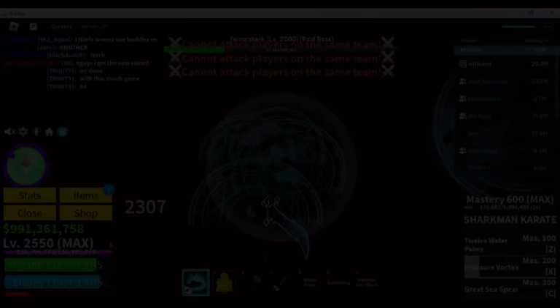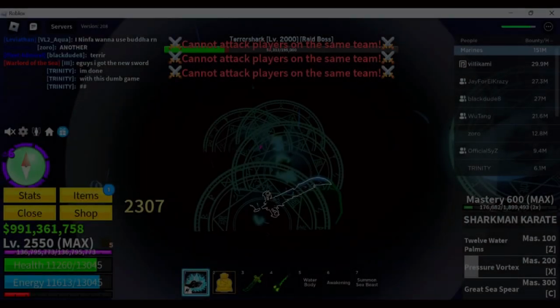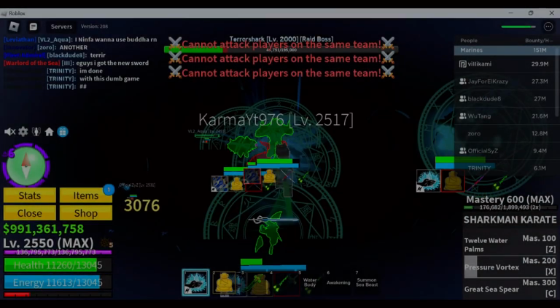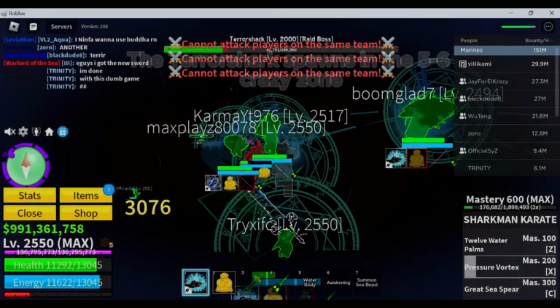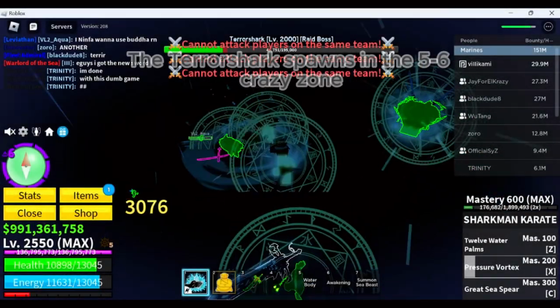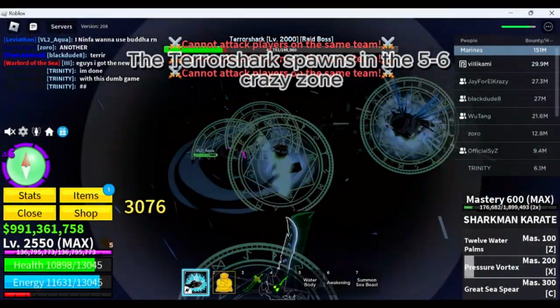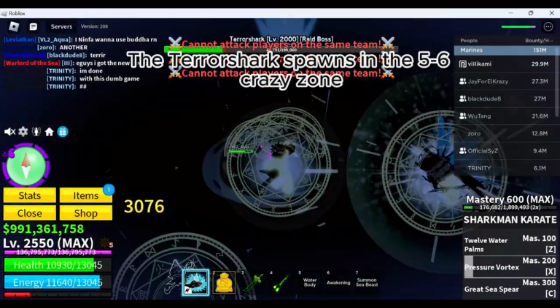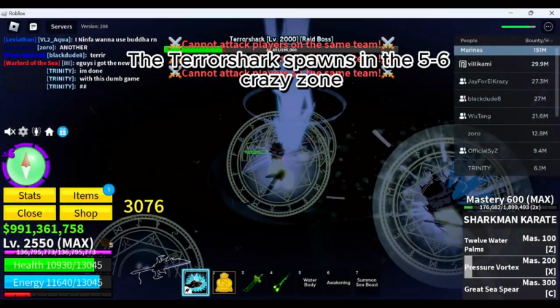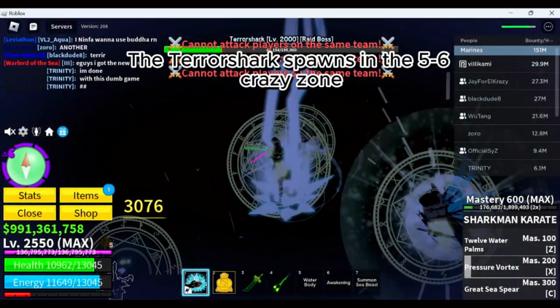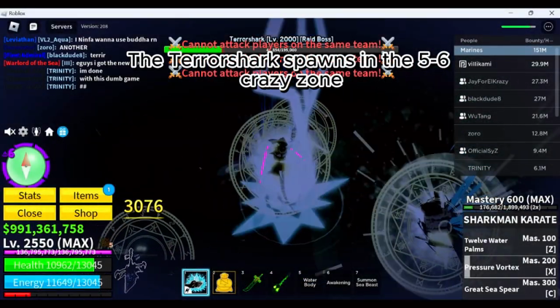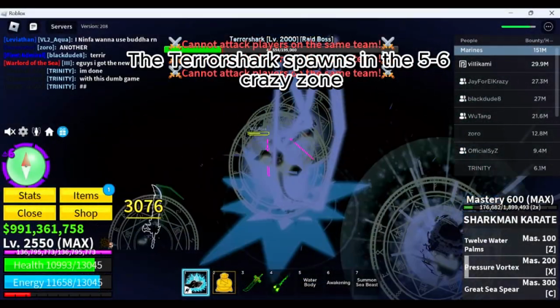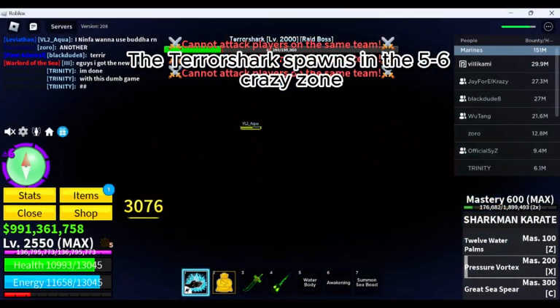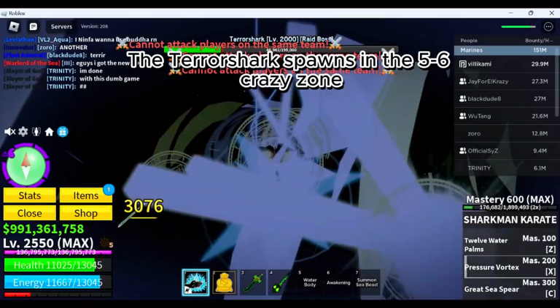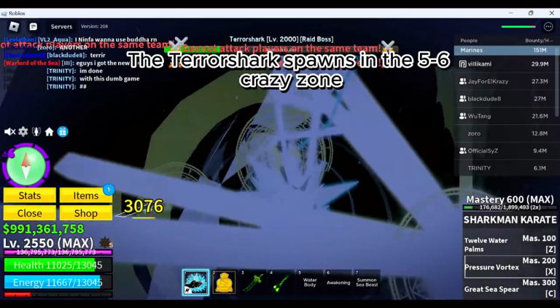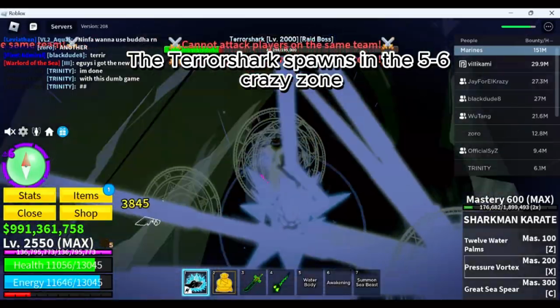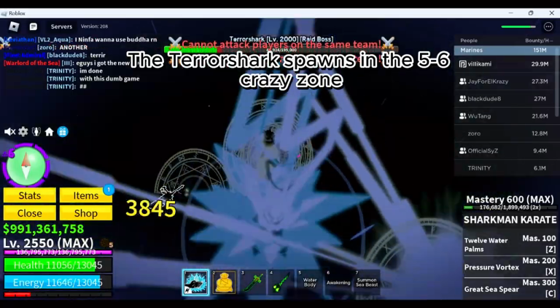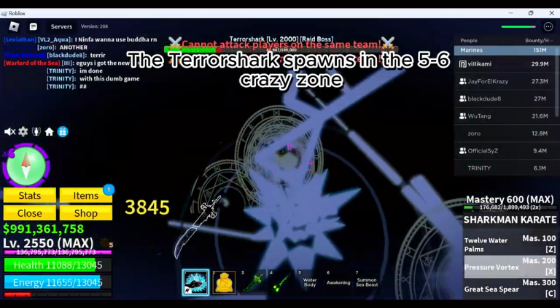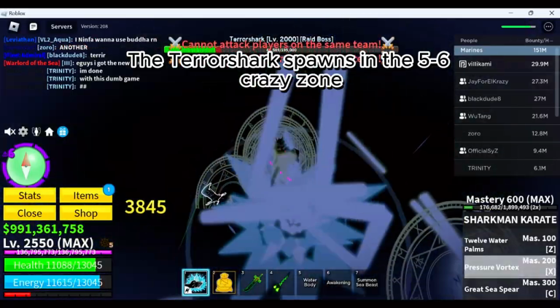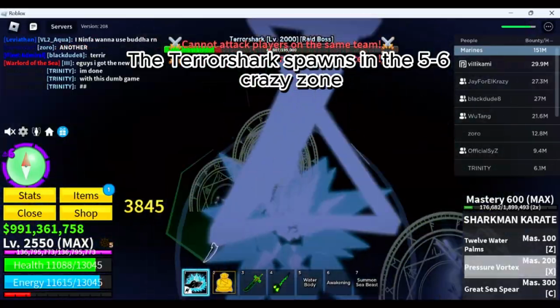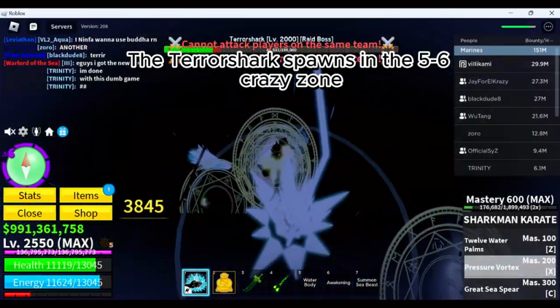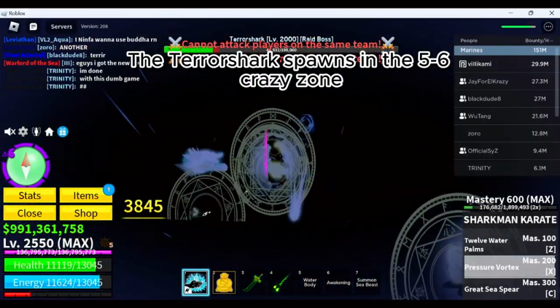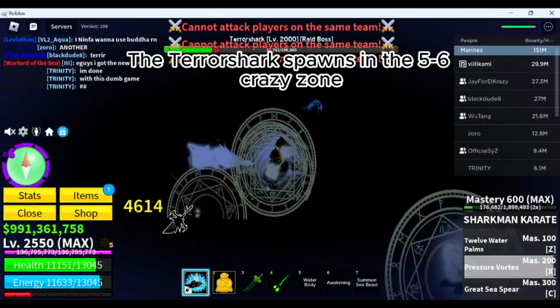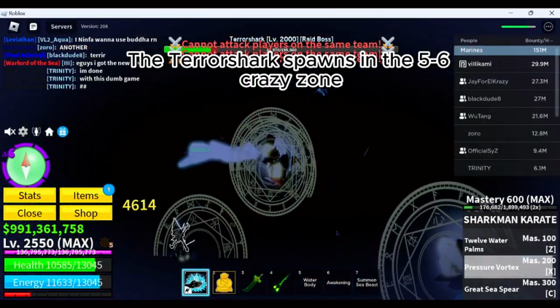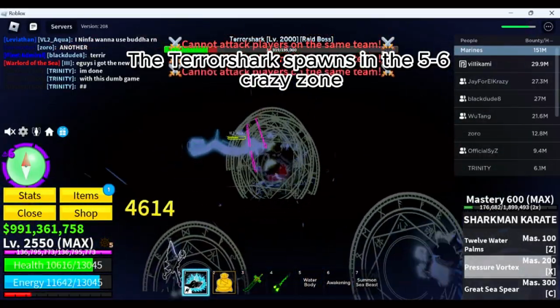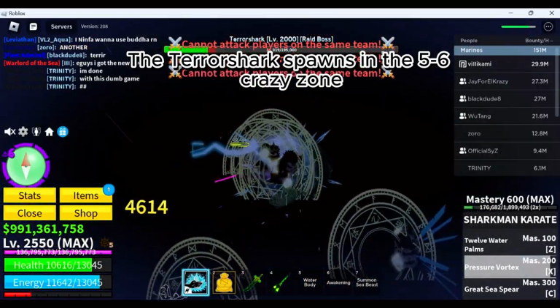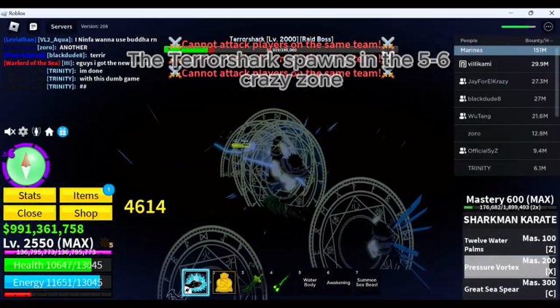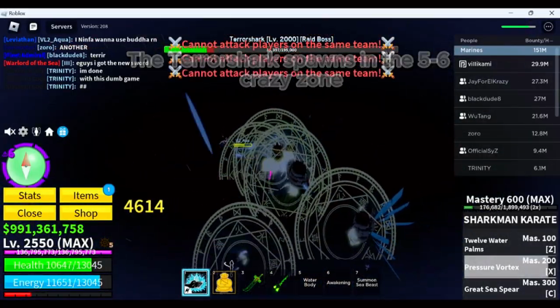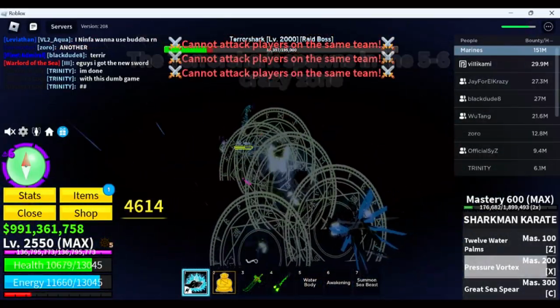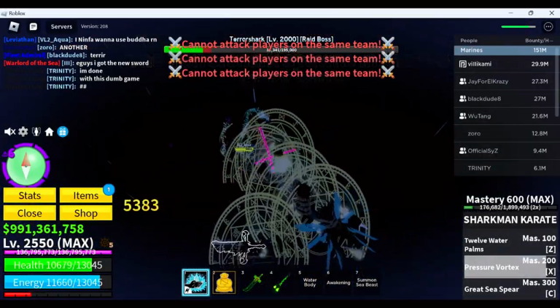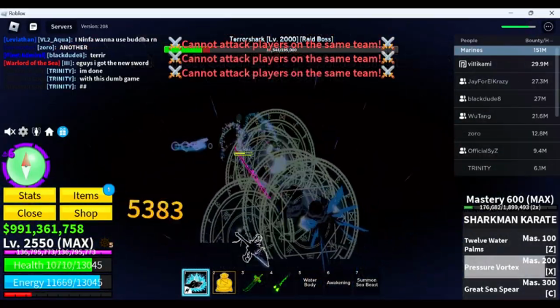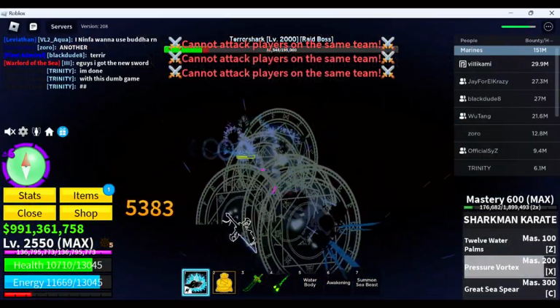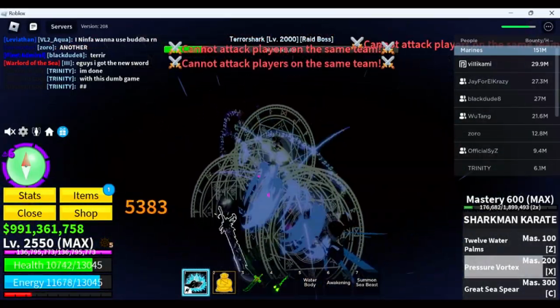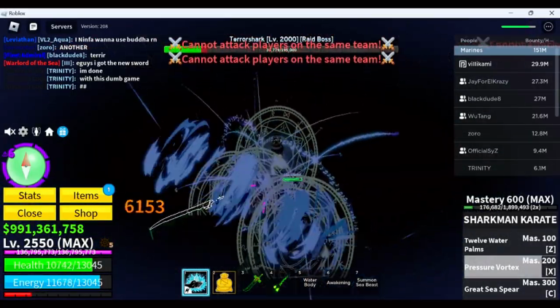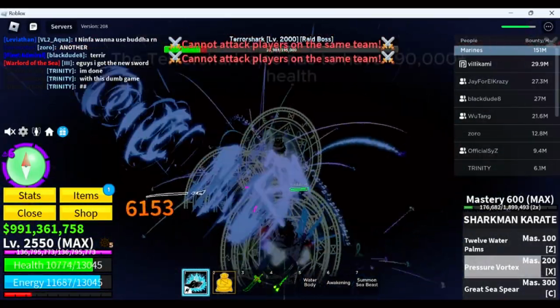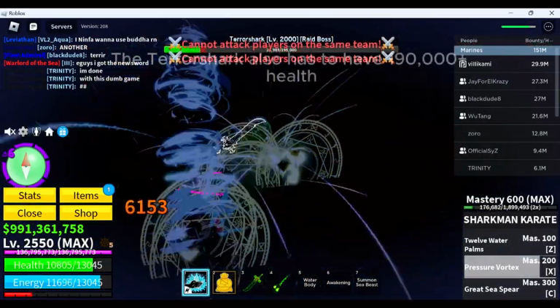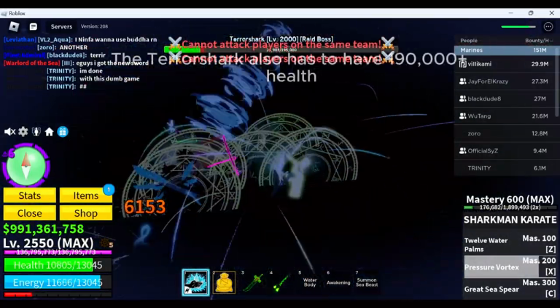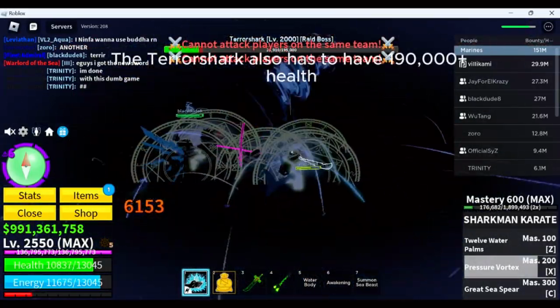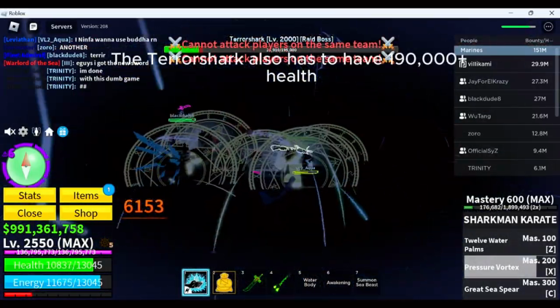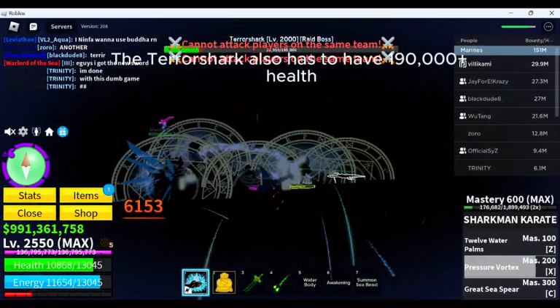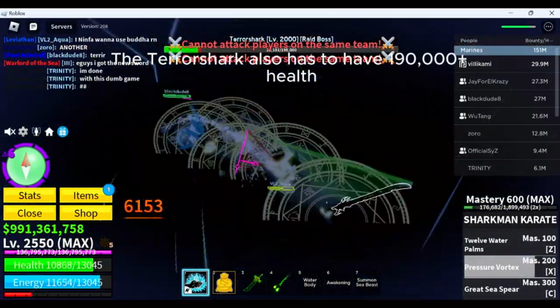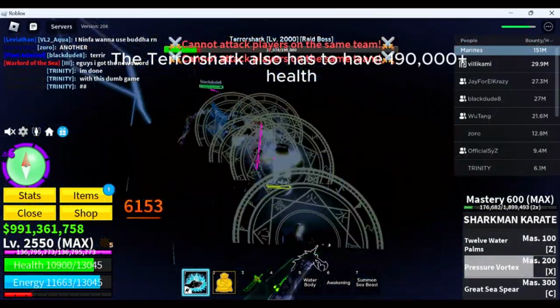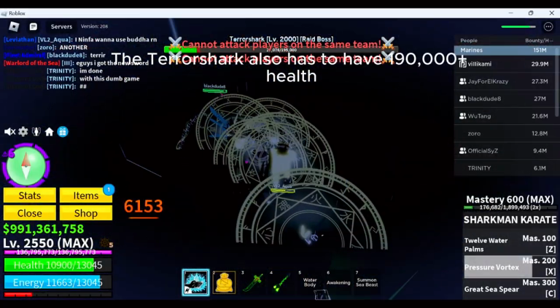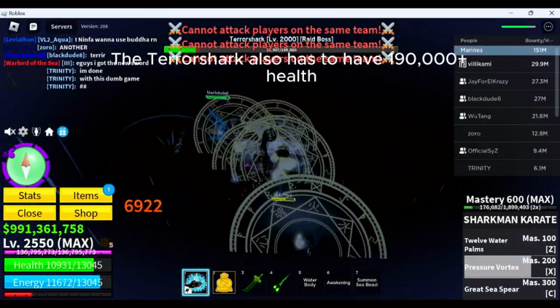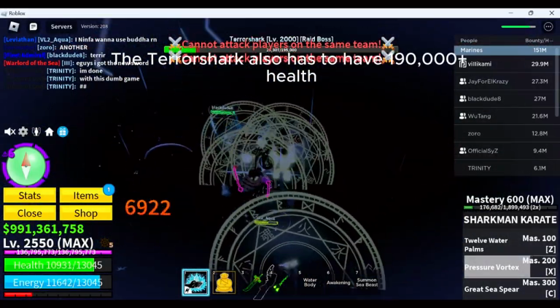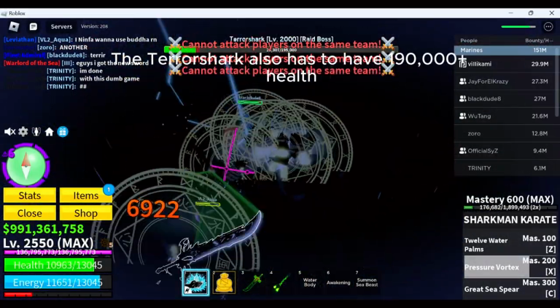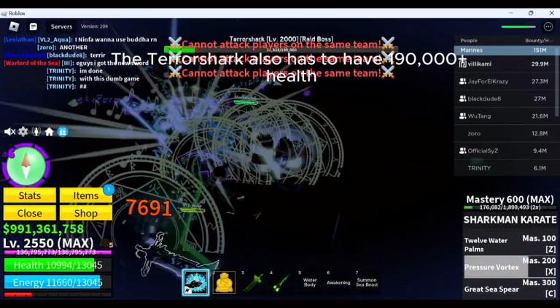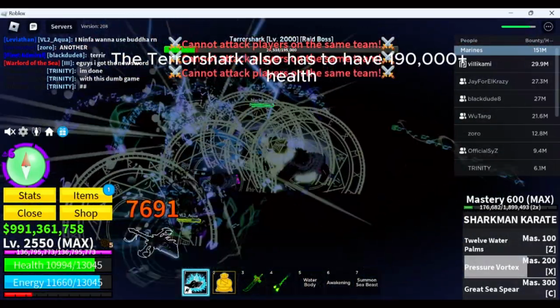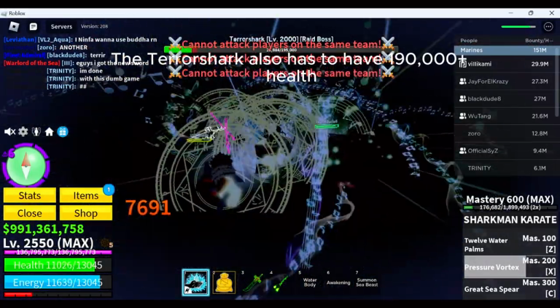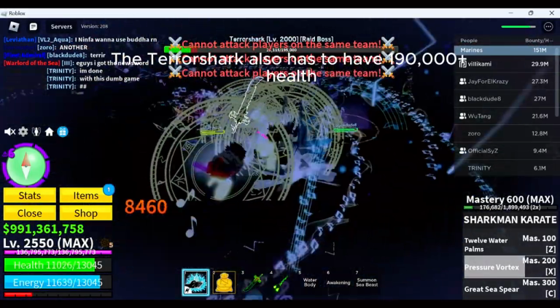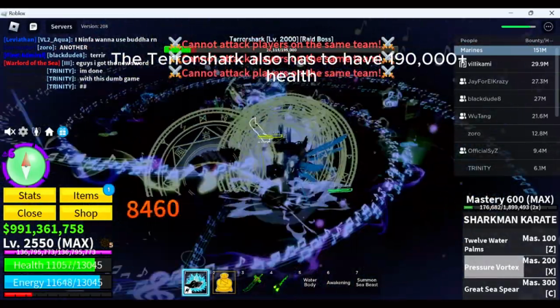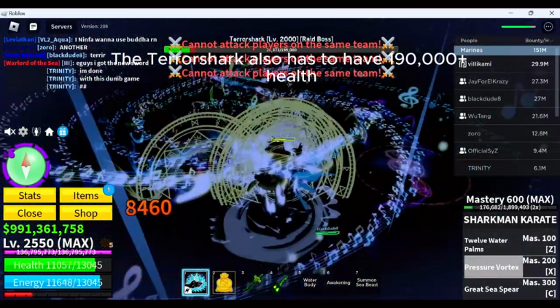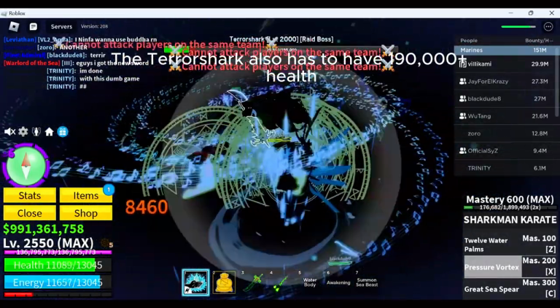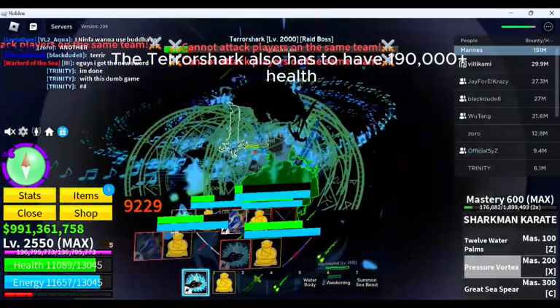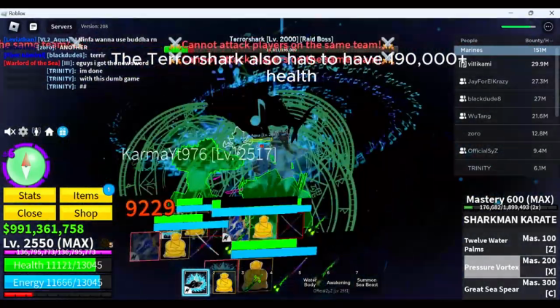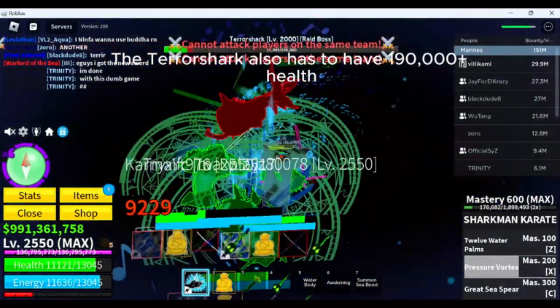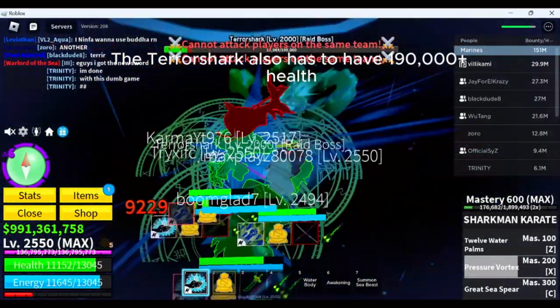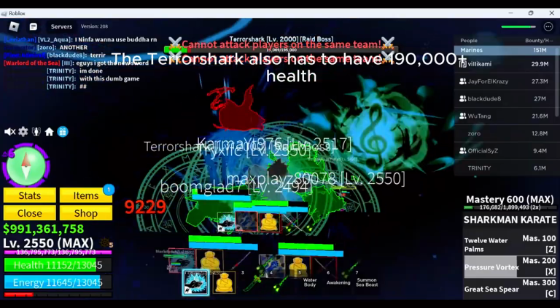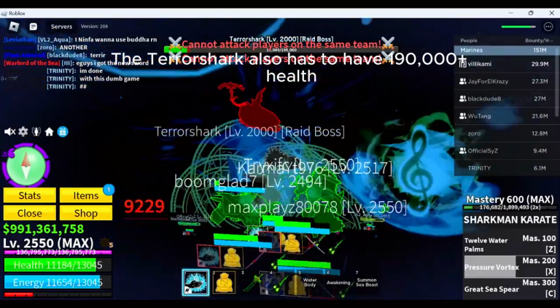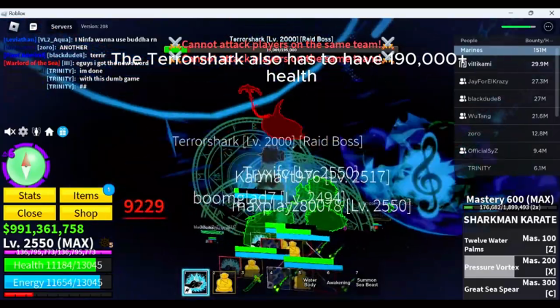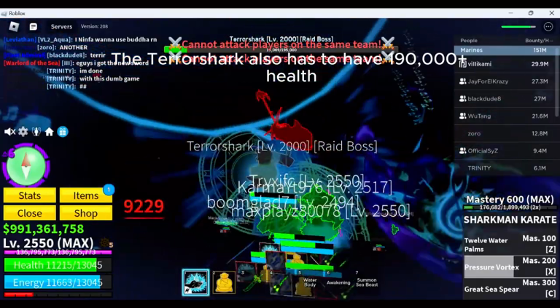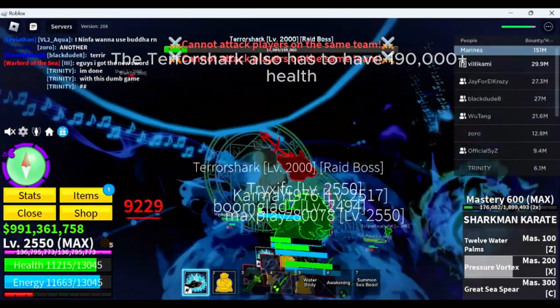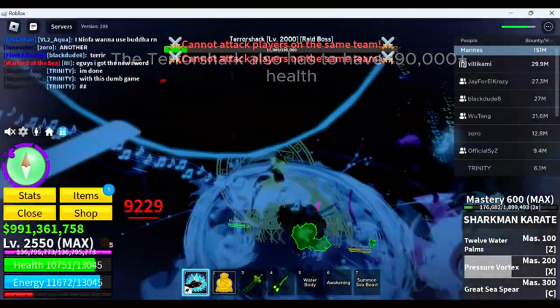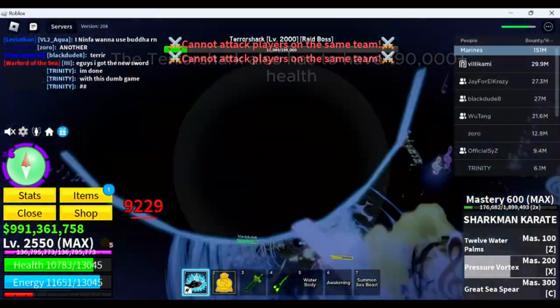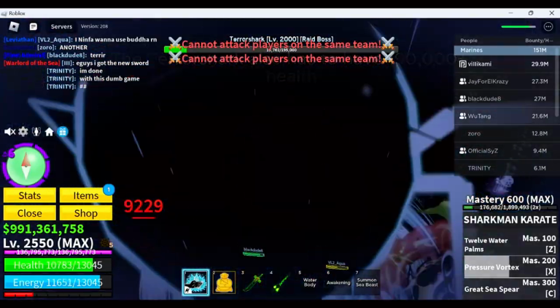The Terrorshark spawns in the 5 to 6 crazy zone. The Terrorshark also has to have 190,000 plus health.